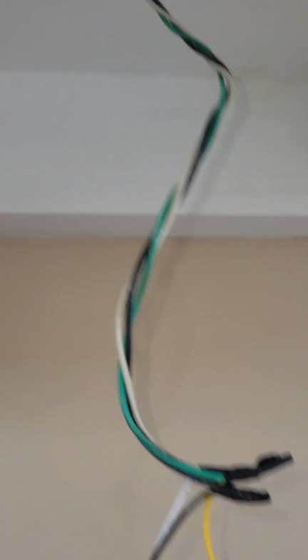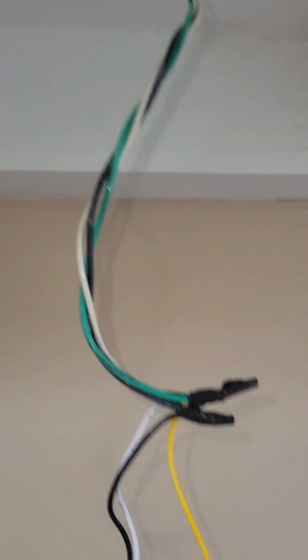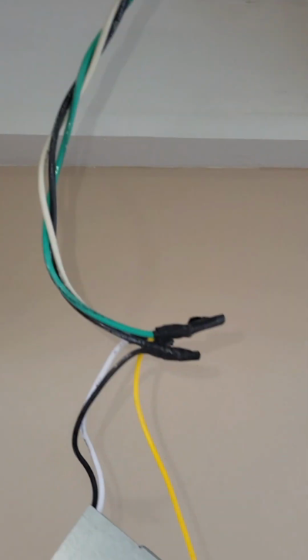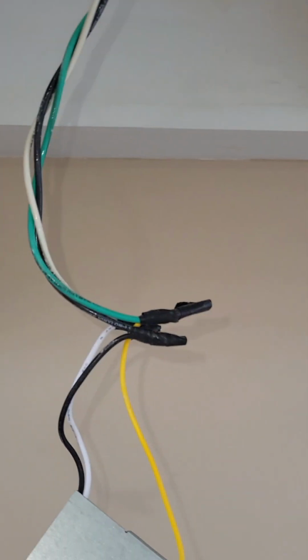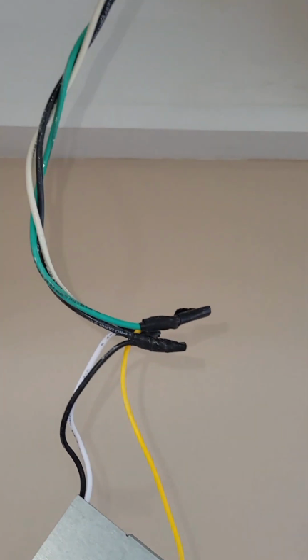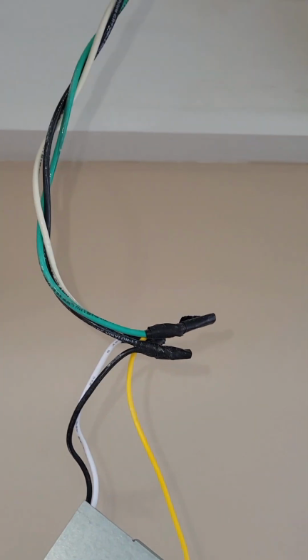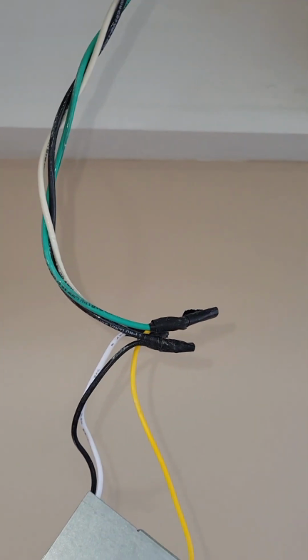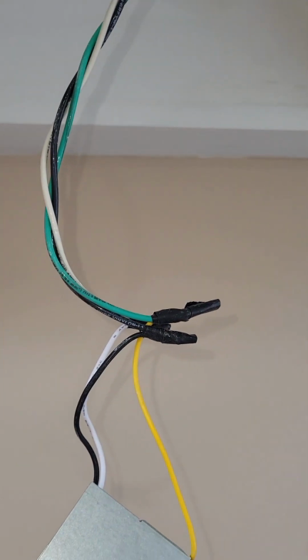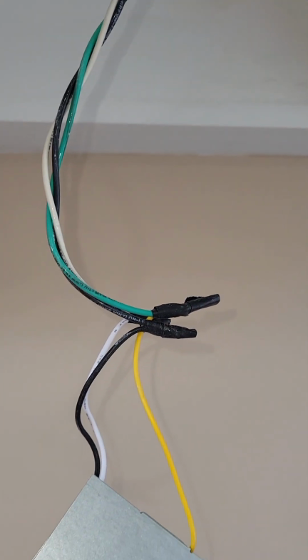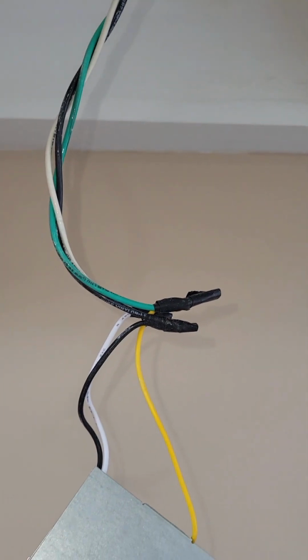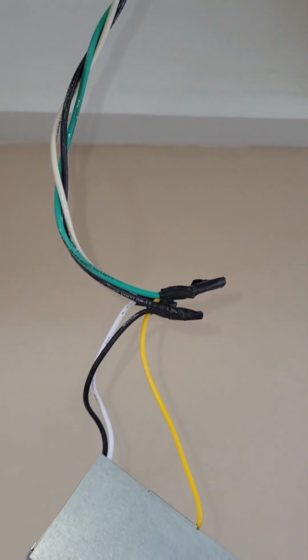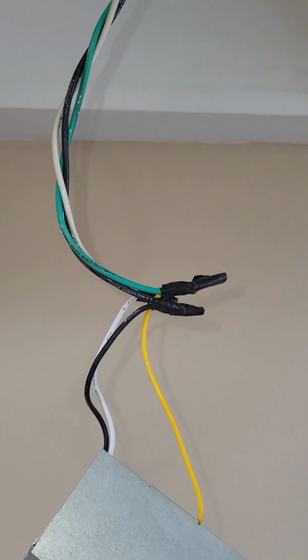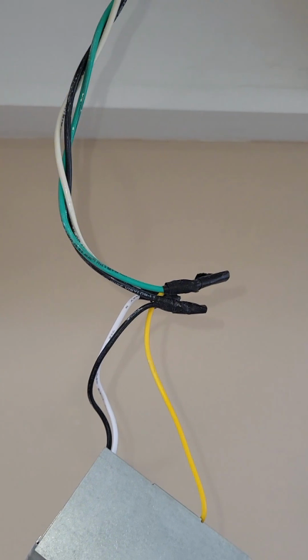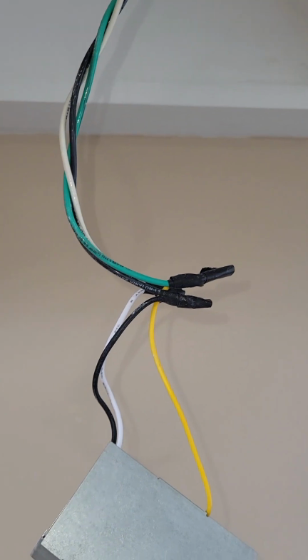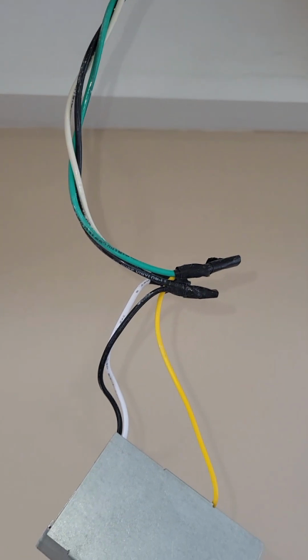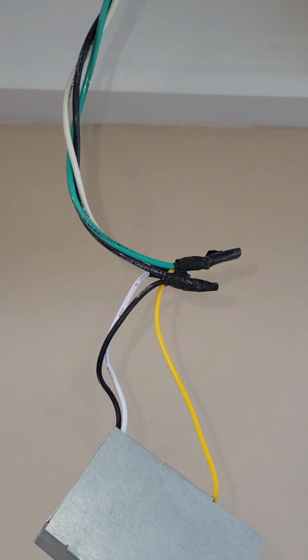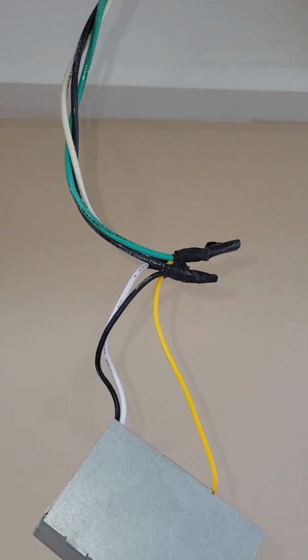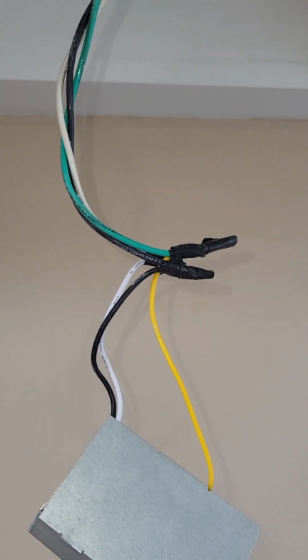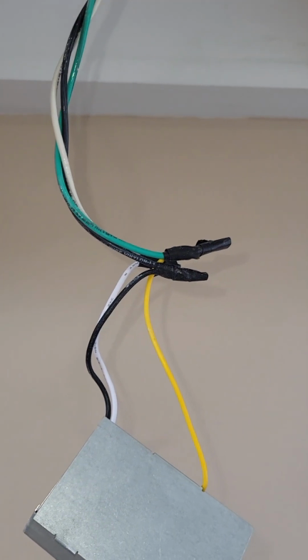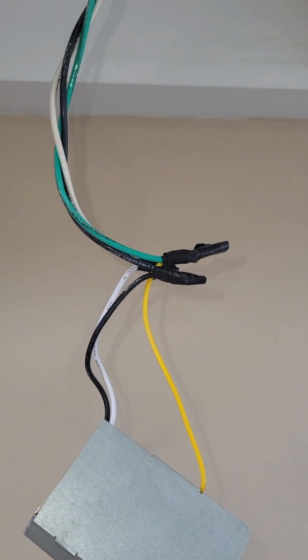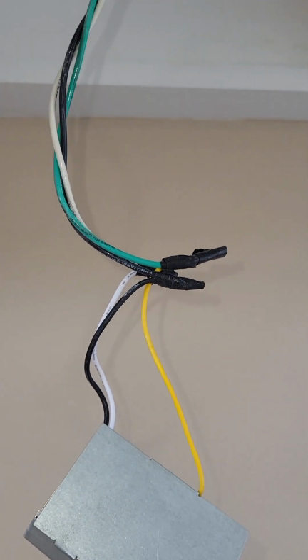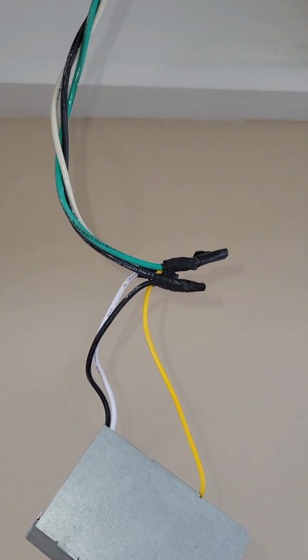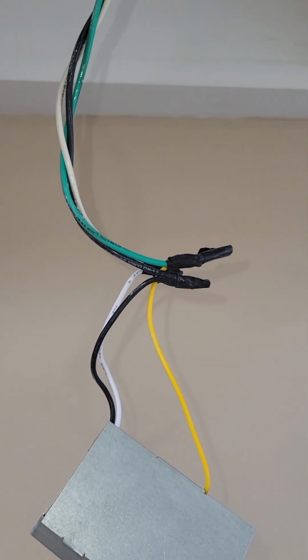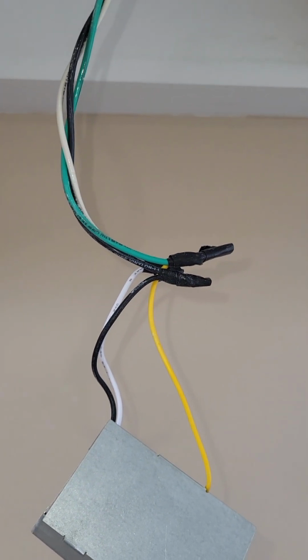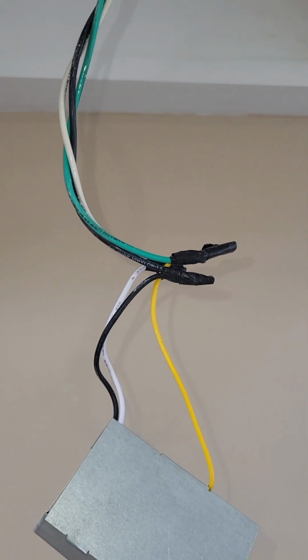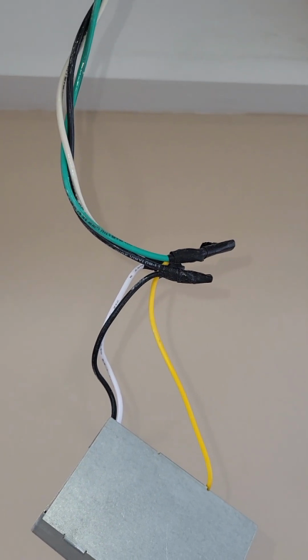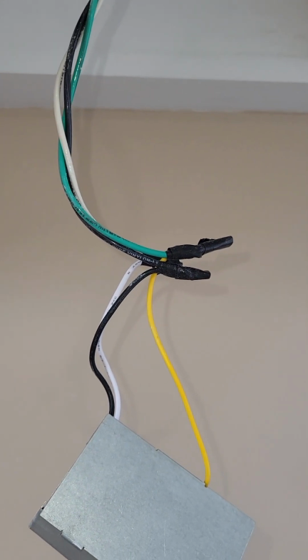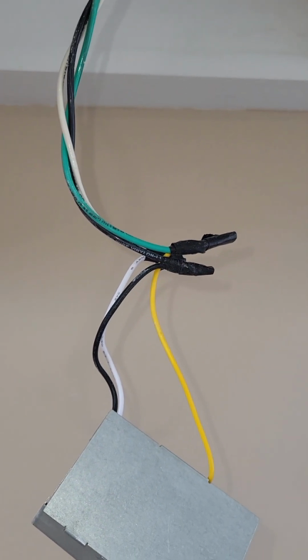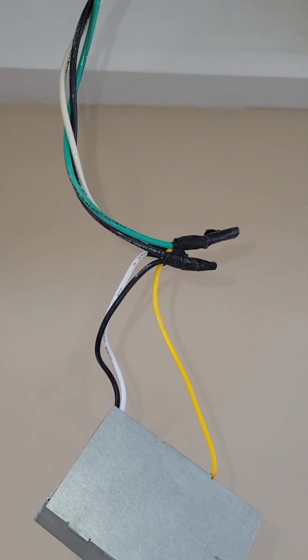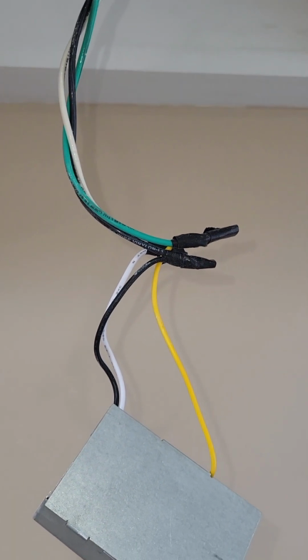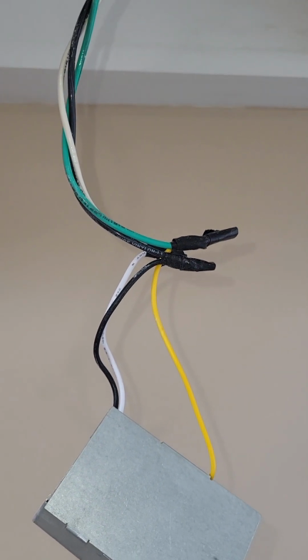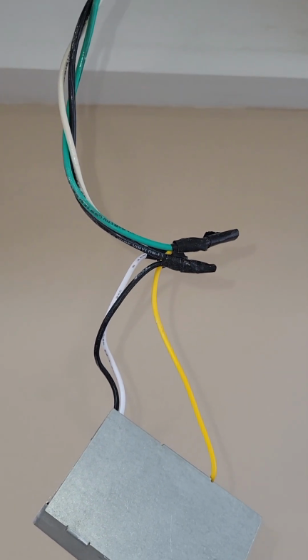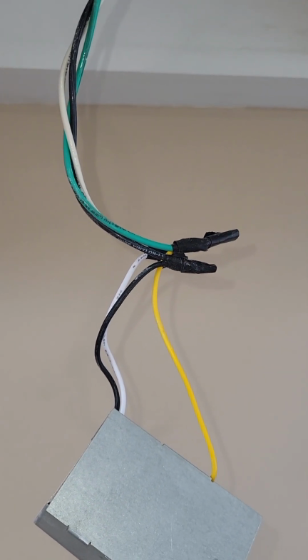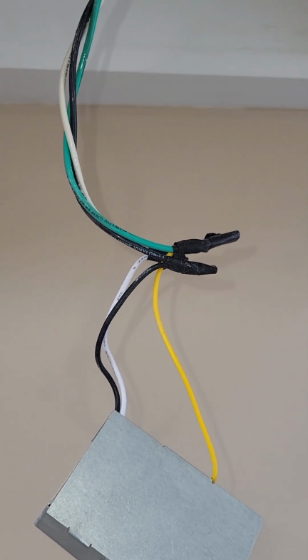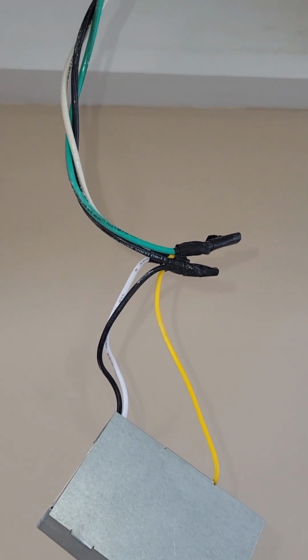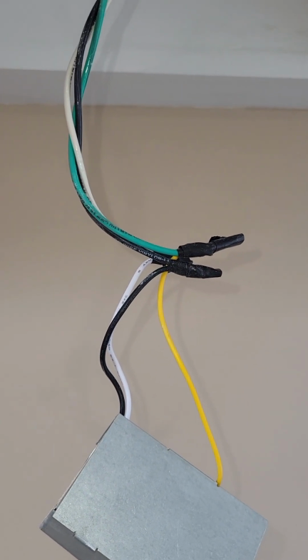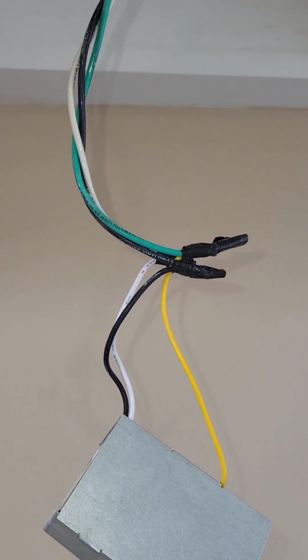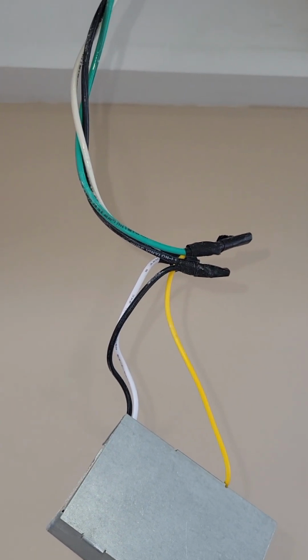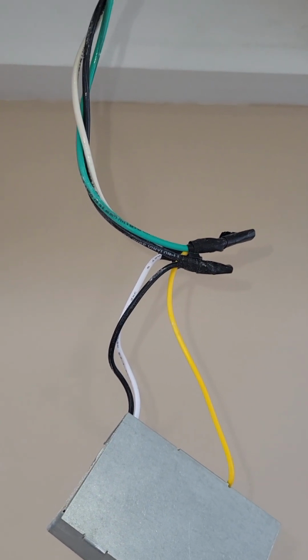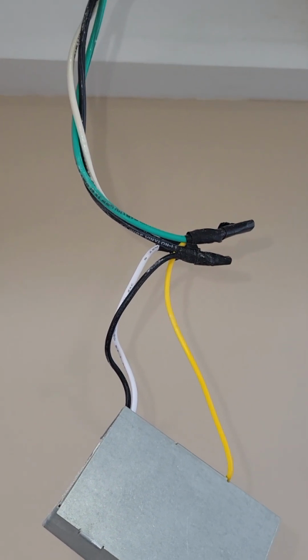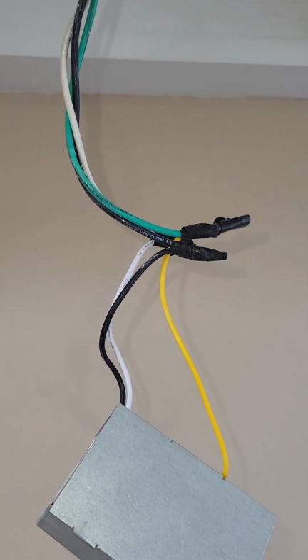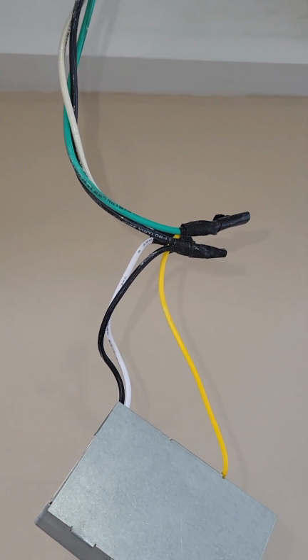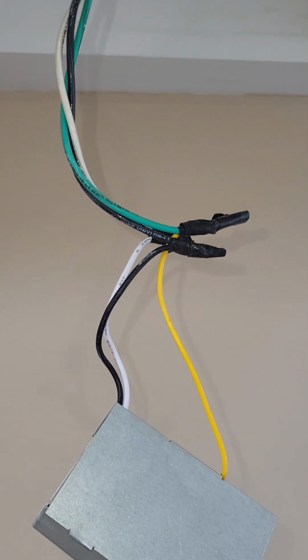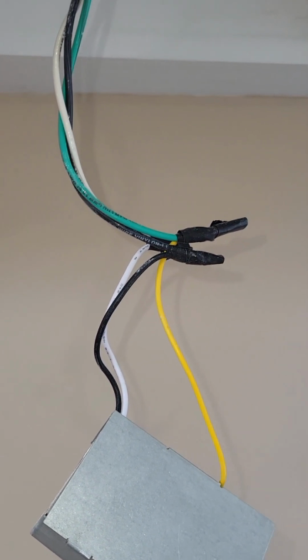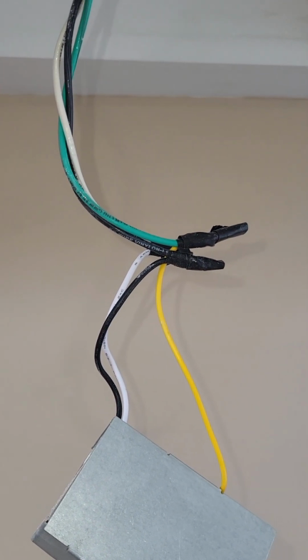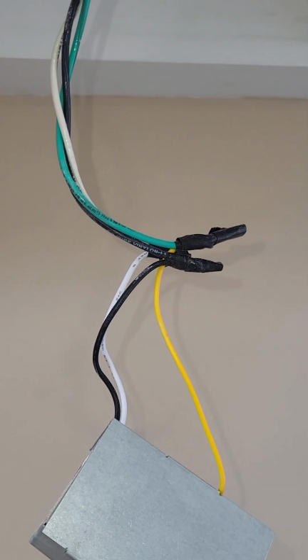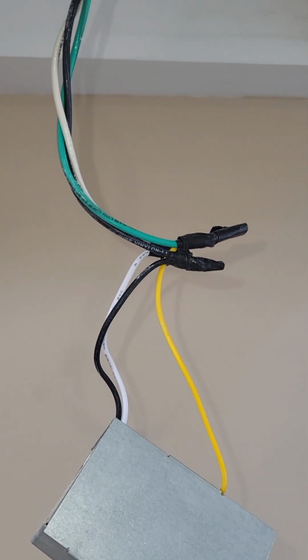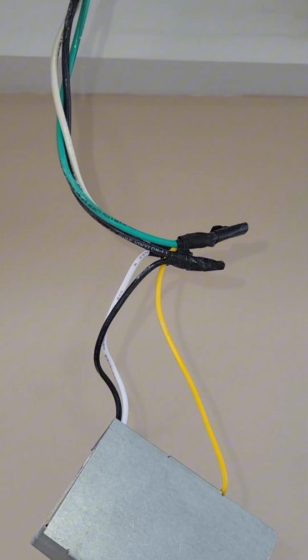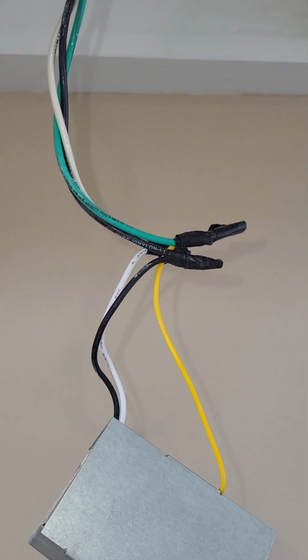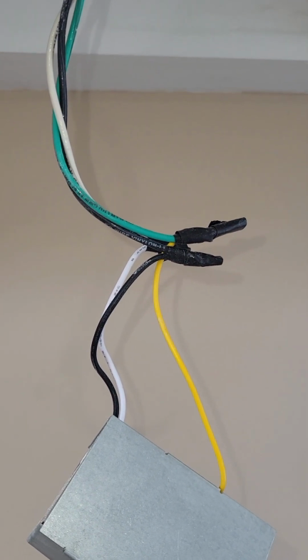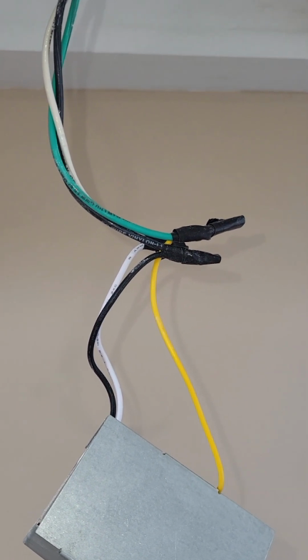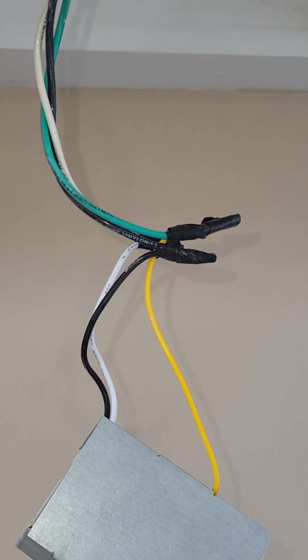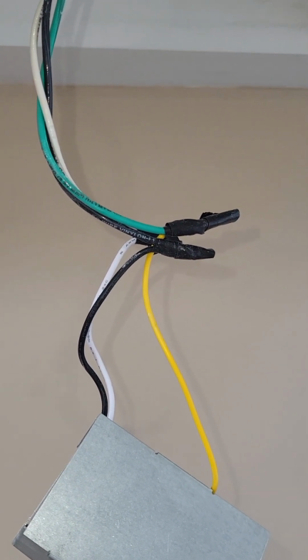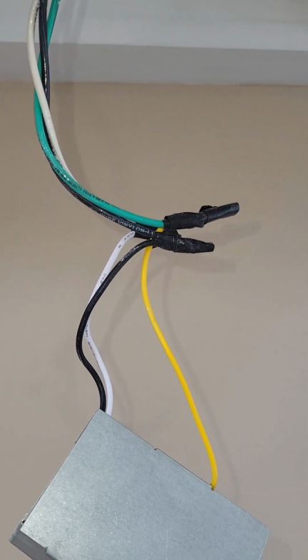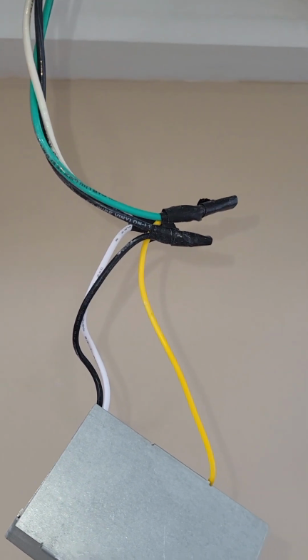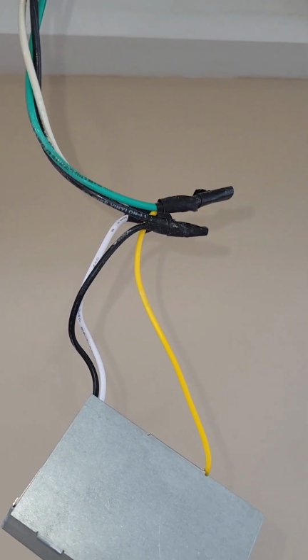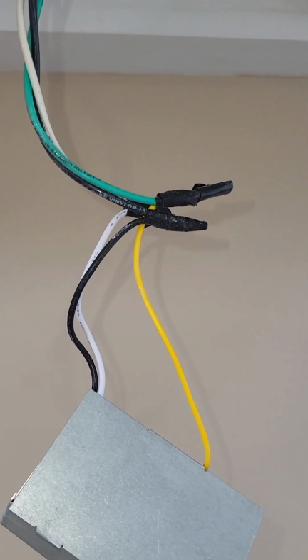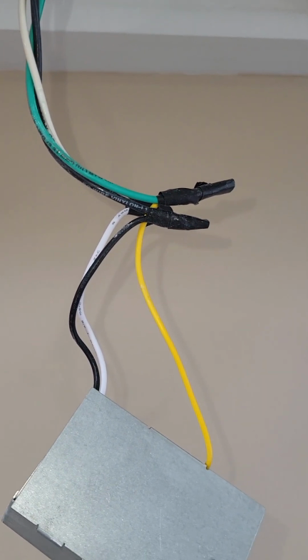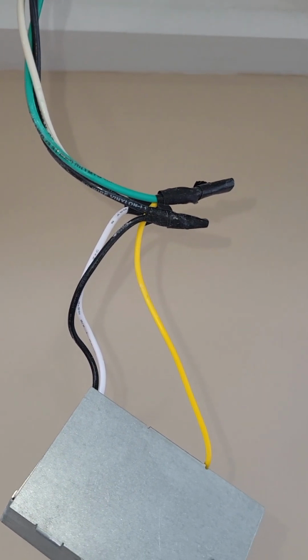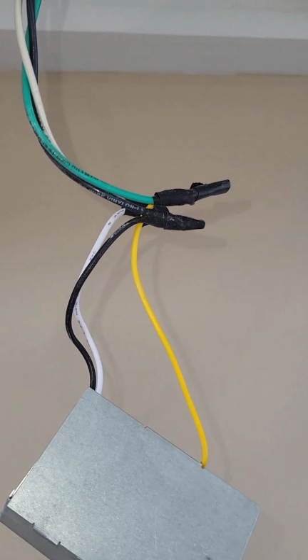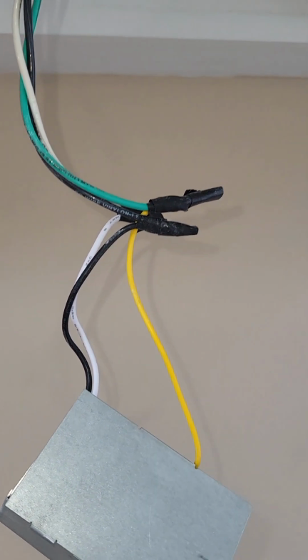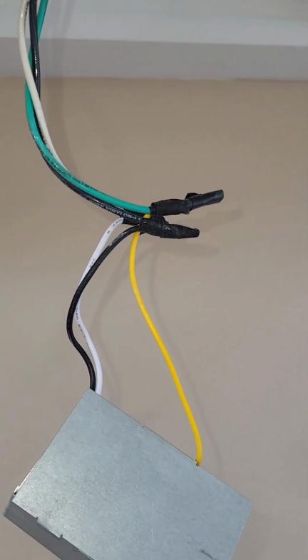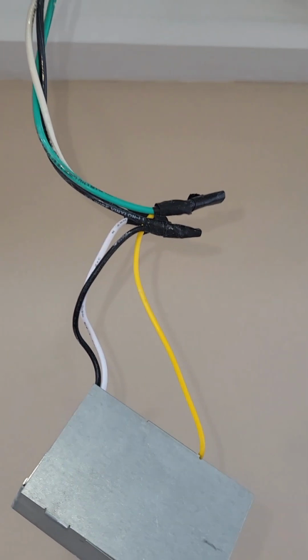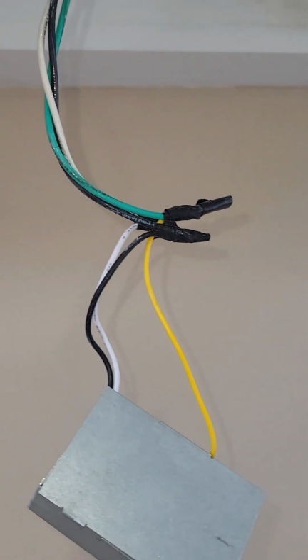Look at that — this is the kind of crap I come across every time. No wire nuts, just tape. Unbelievable.